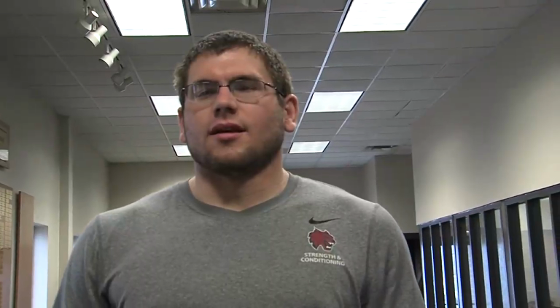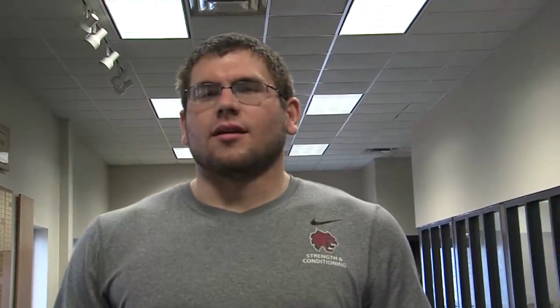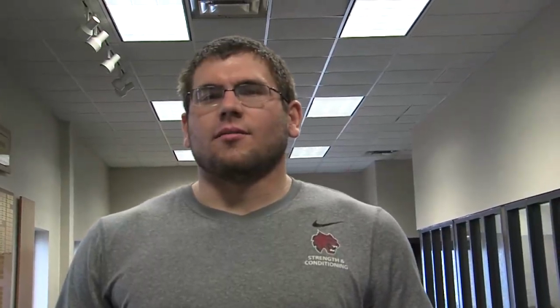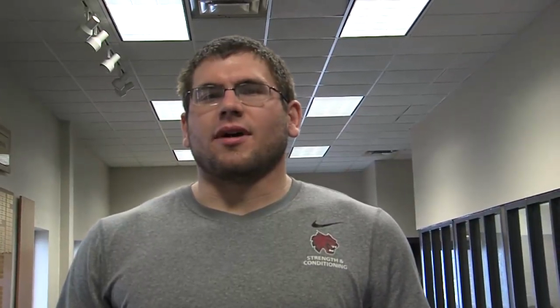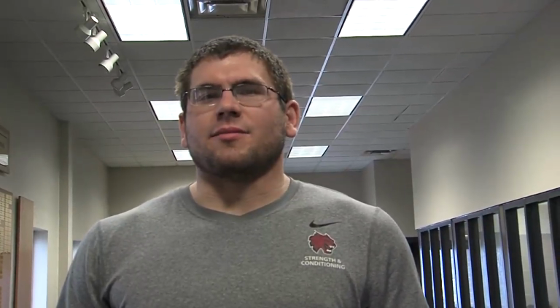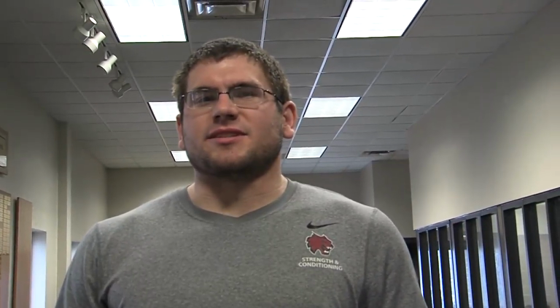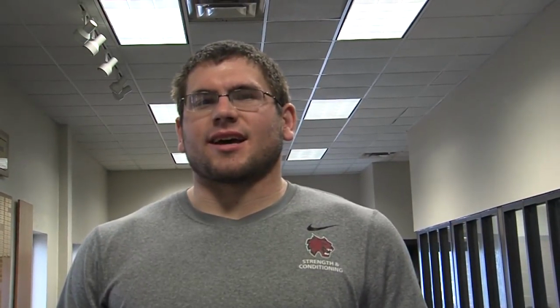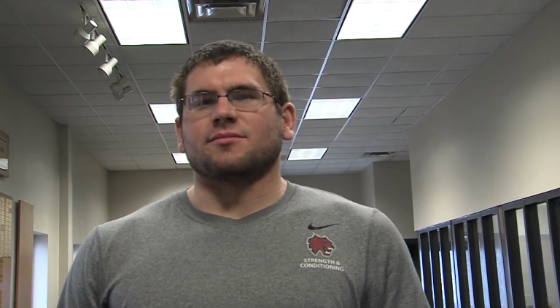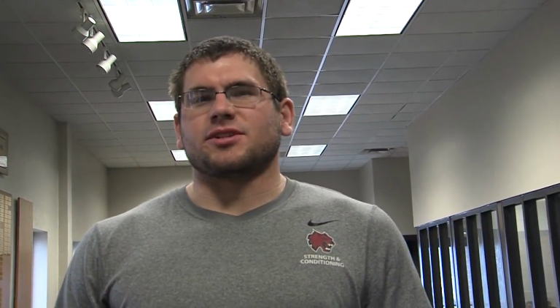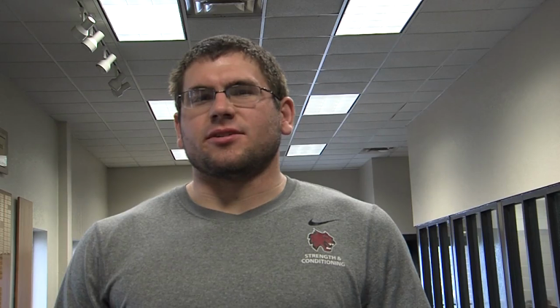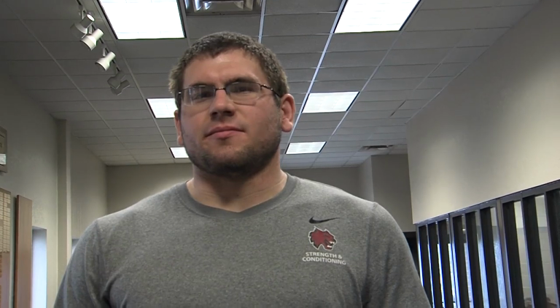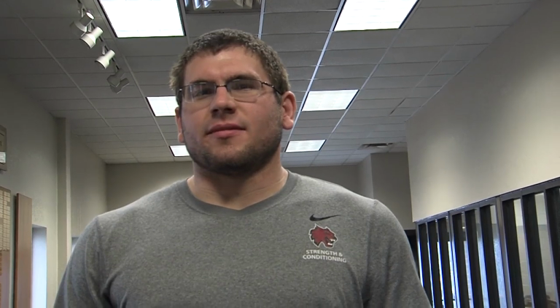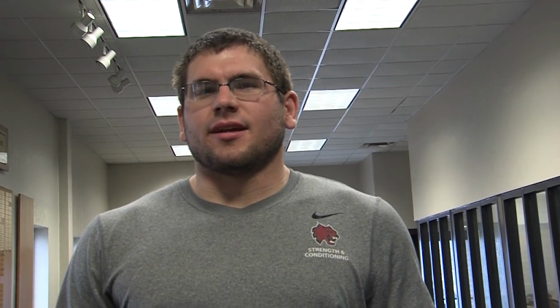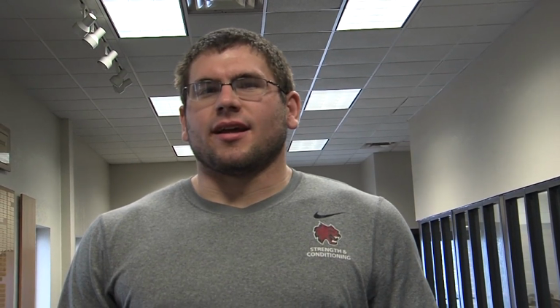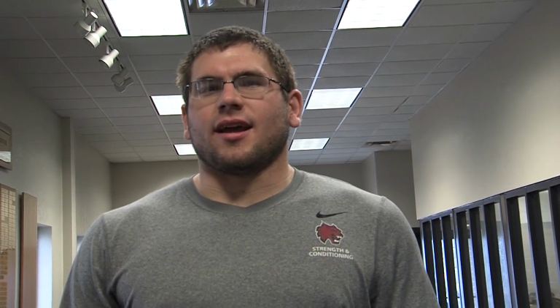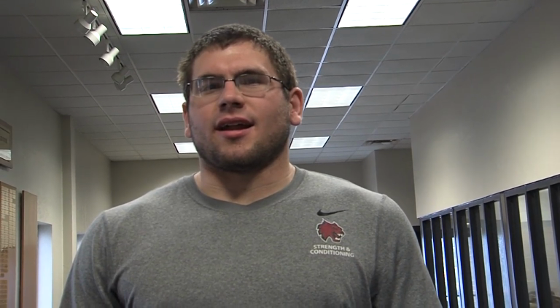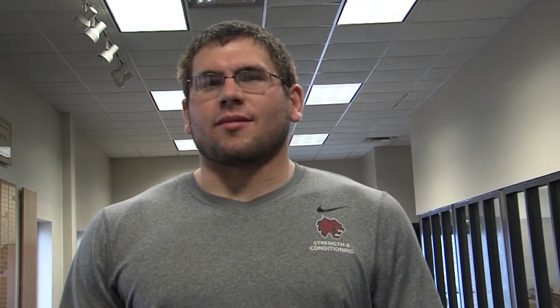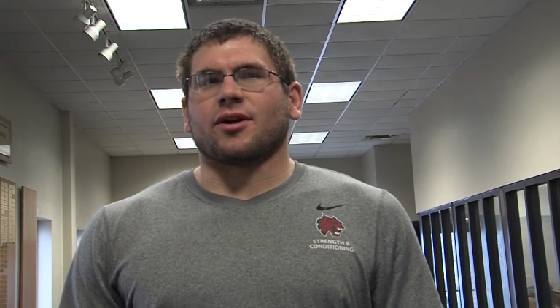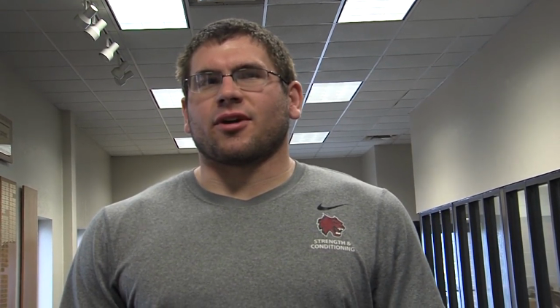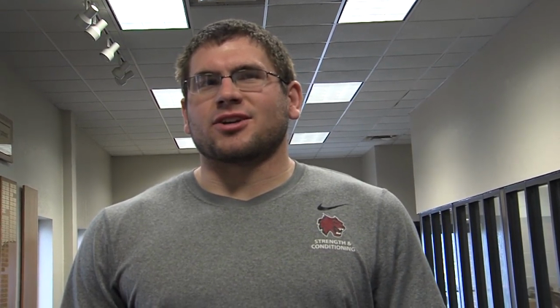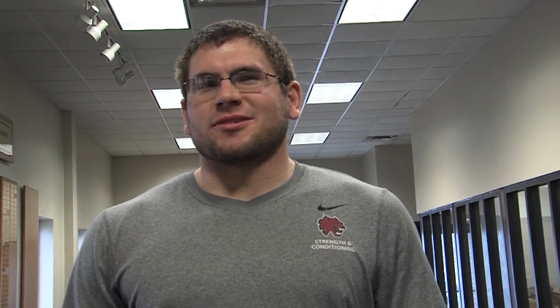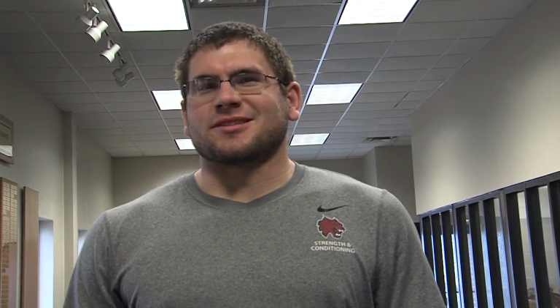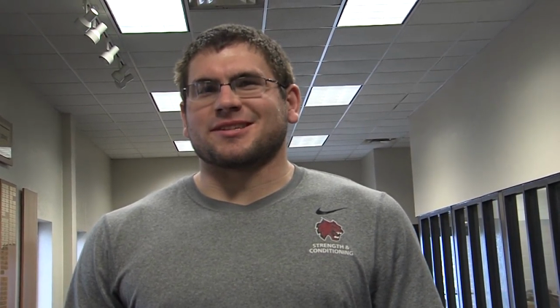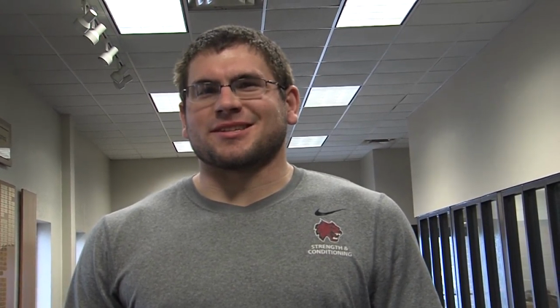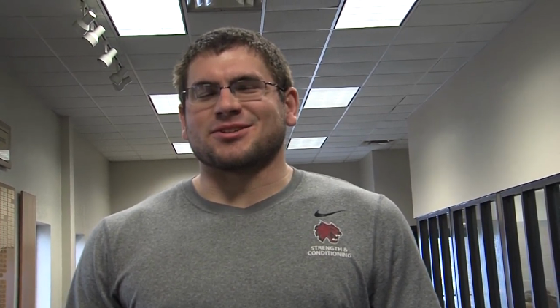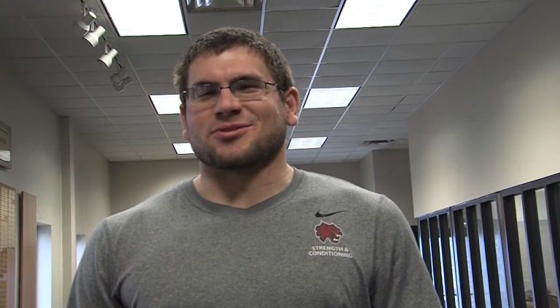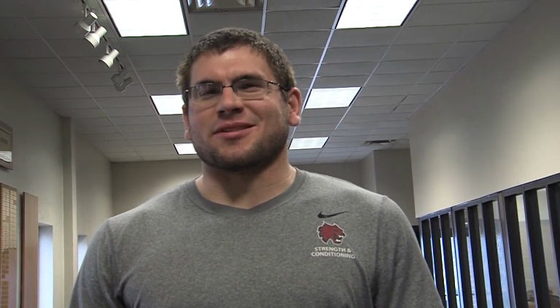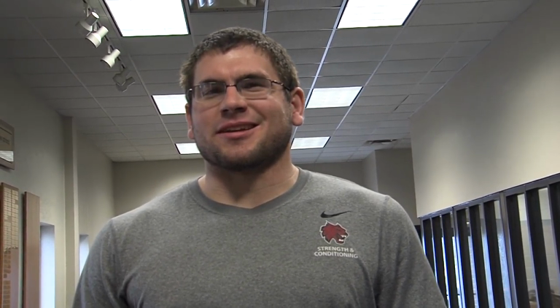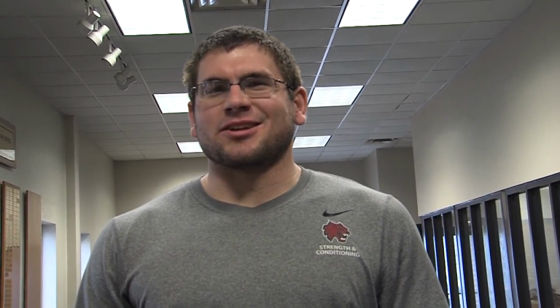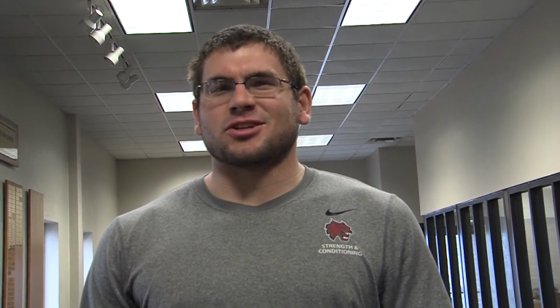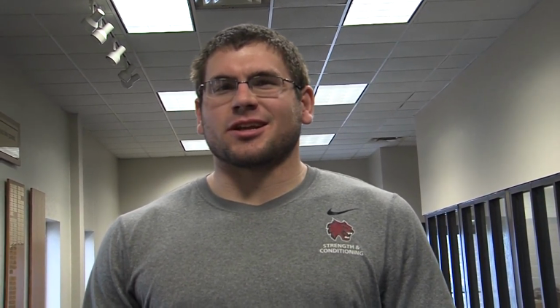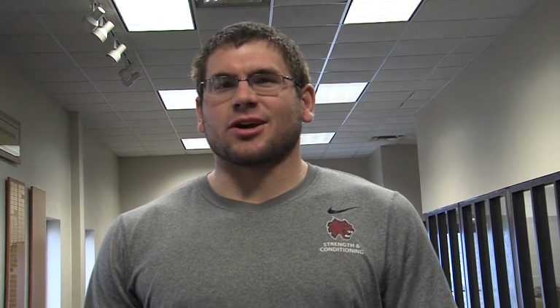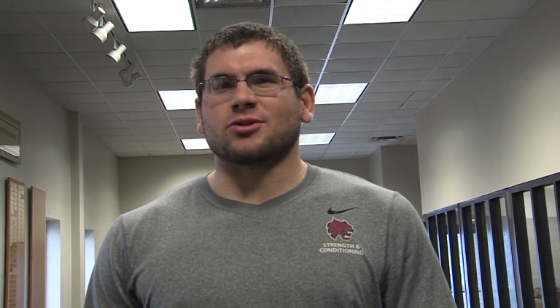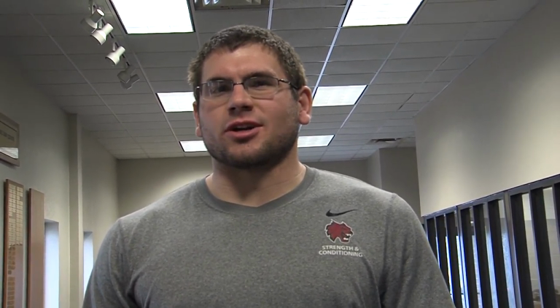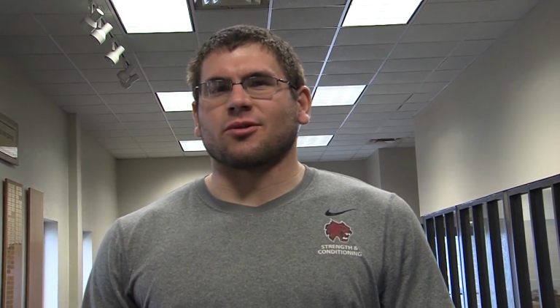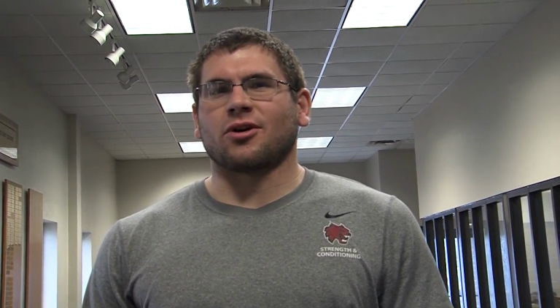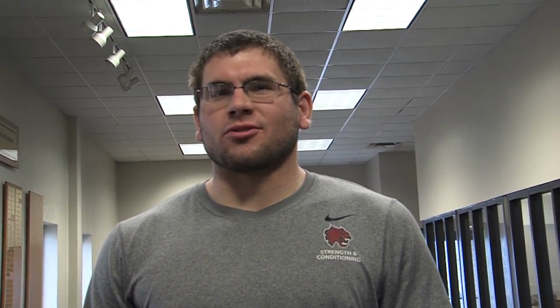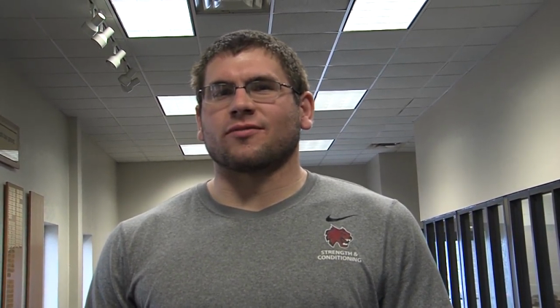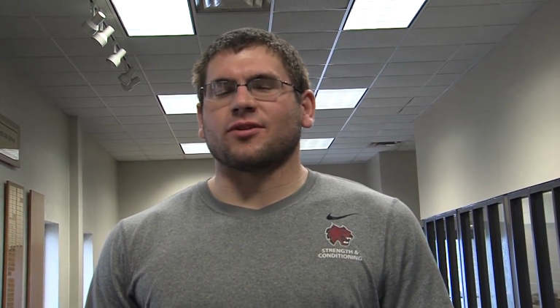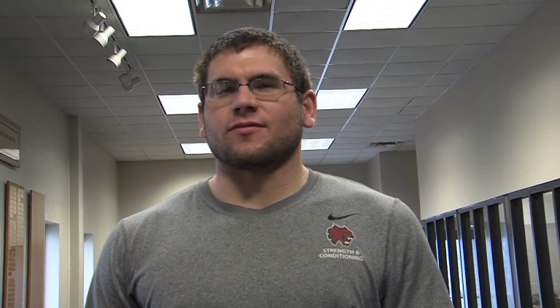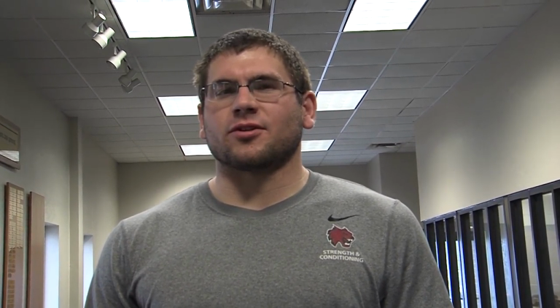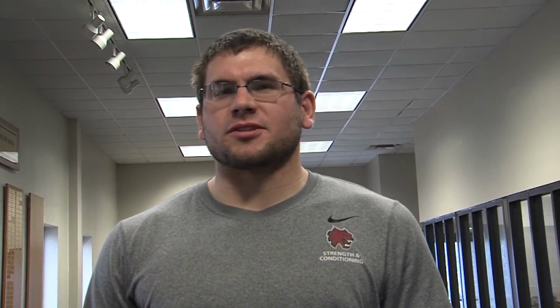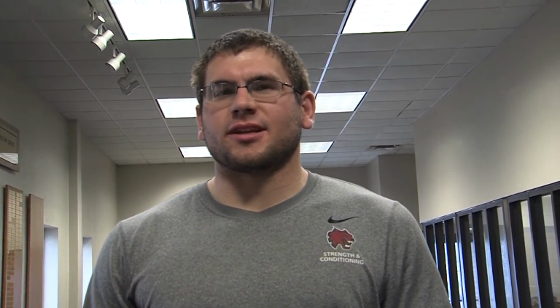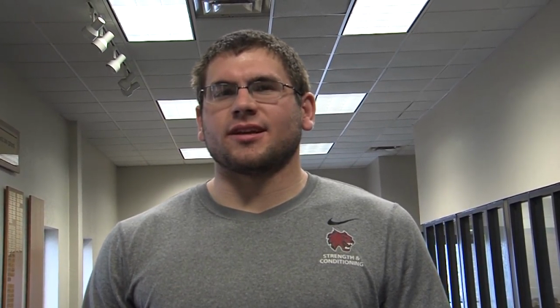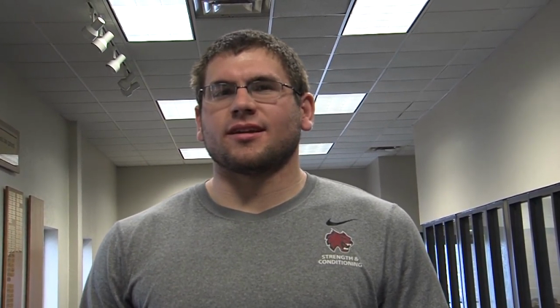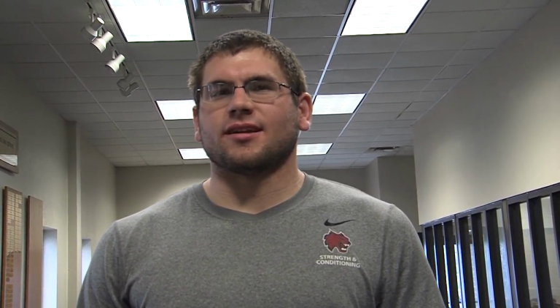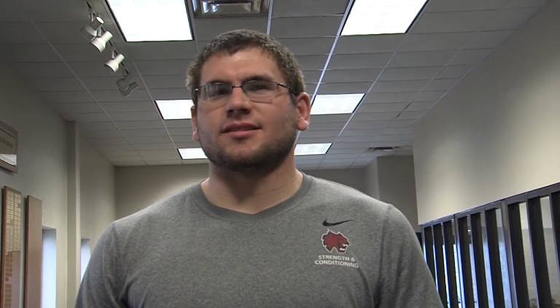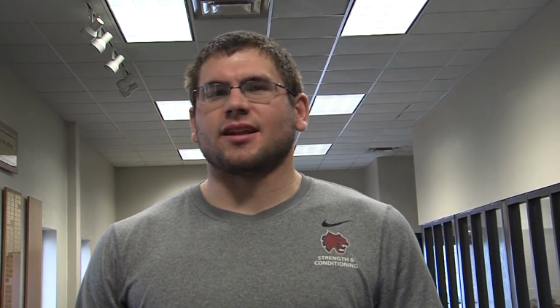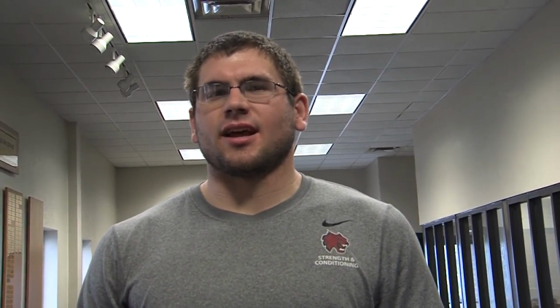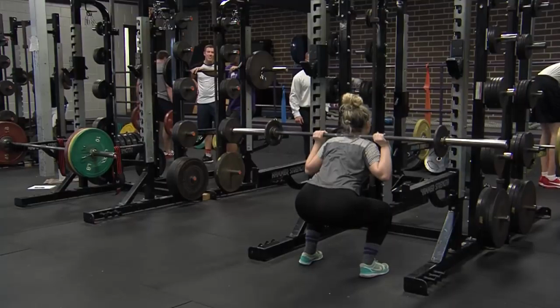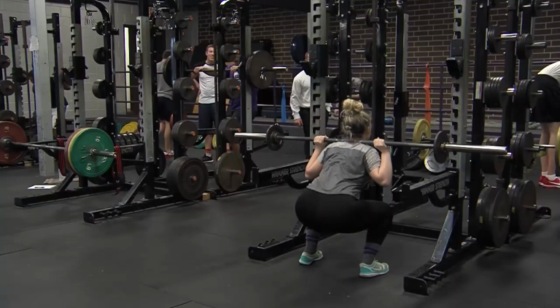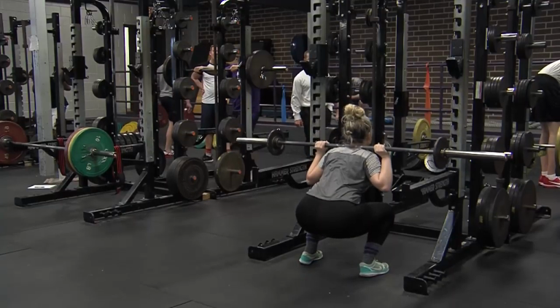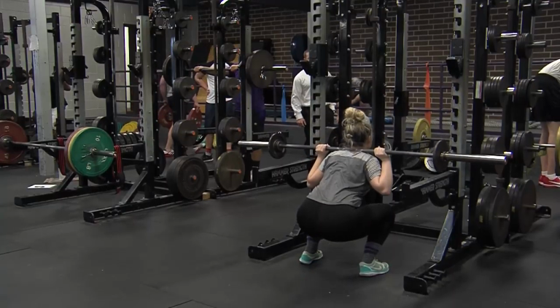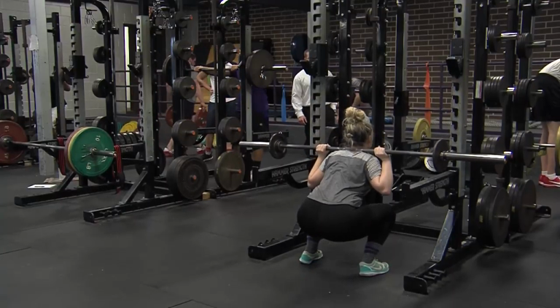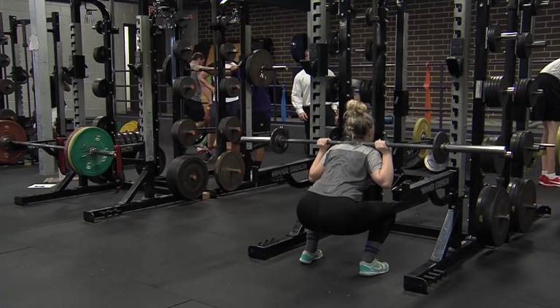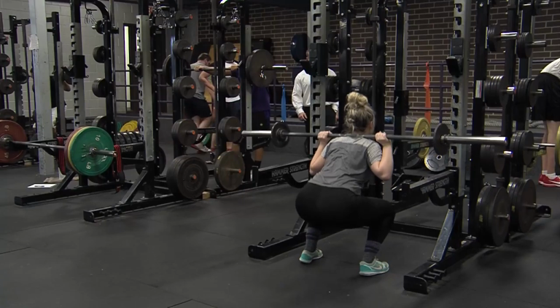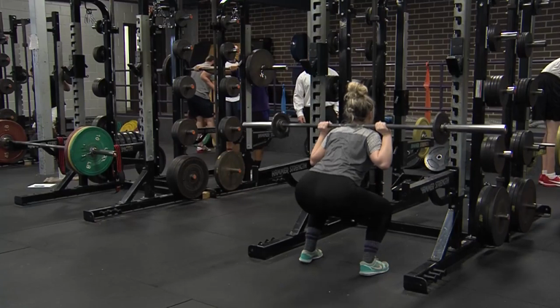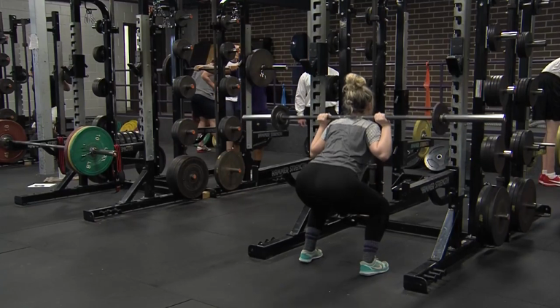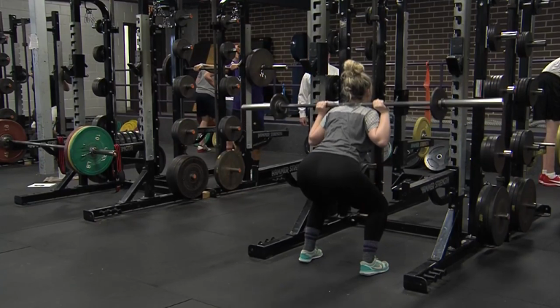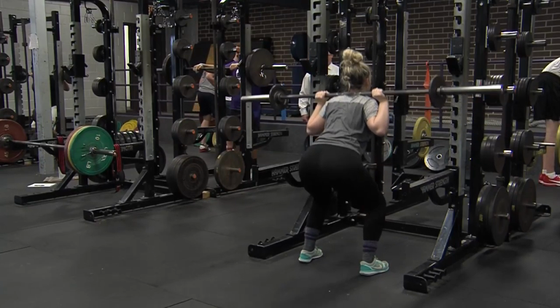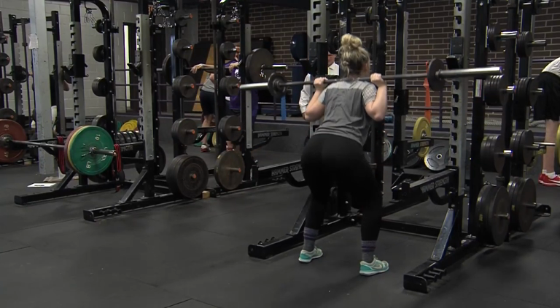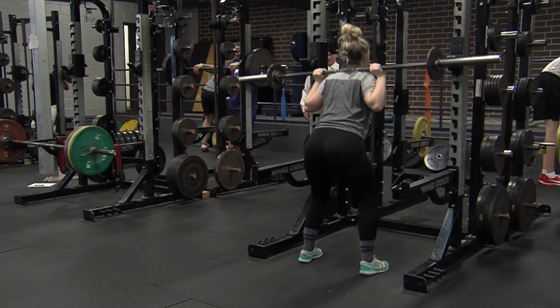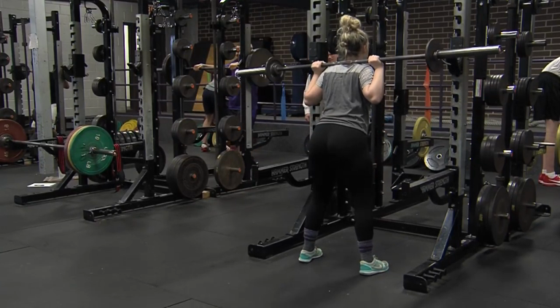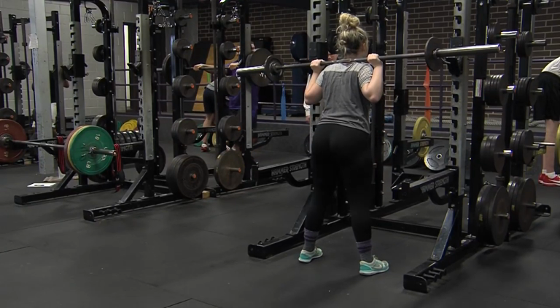My name is Adam Choup and I'm a graduate assistant strength and conditioning coach here at Waldorf University. Today we're going to go through a basic squat progression.